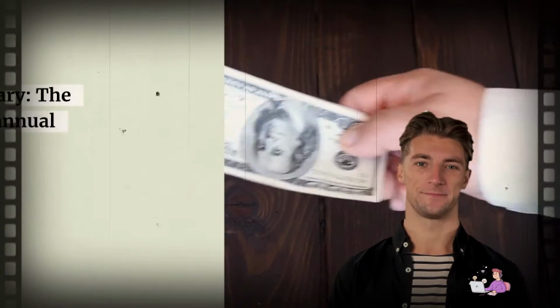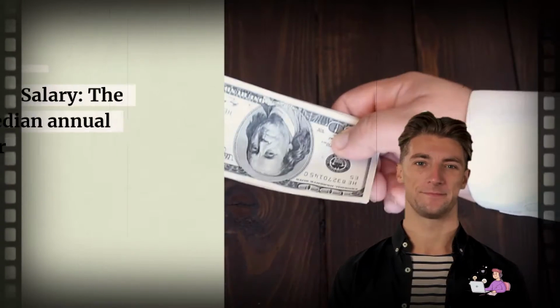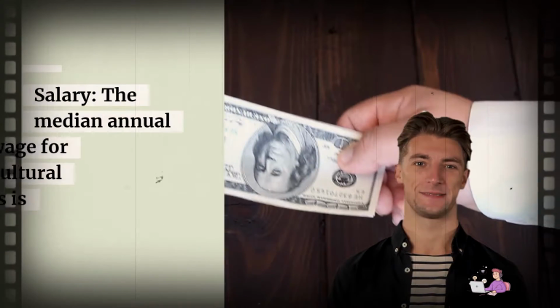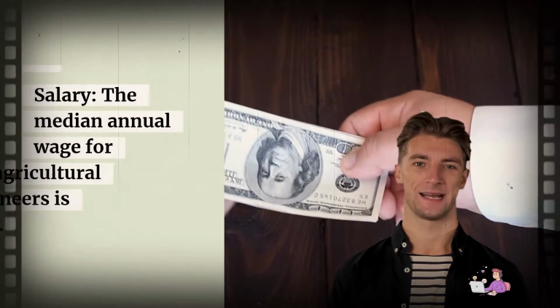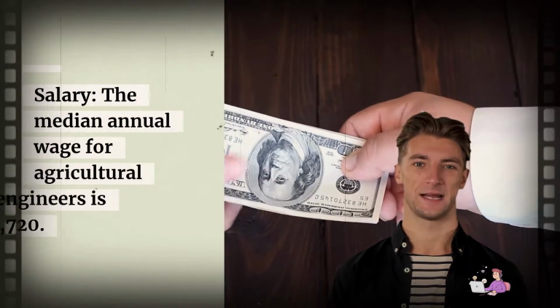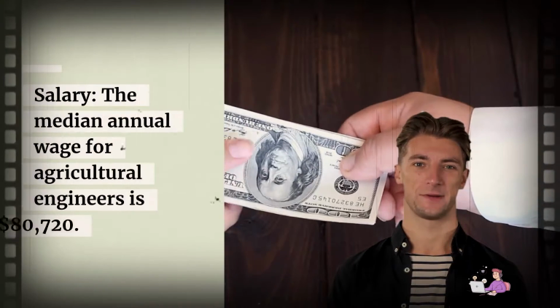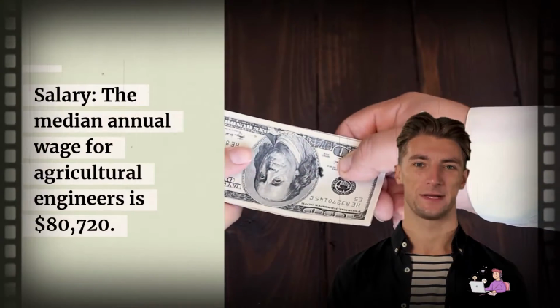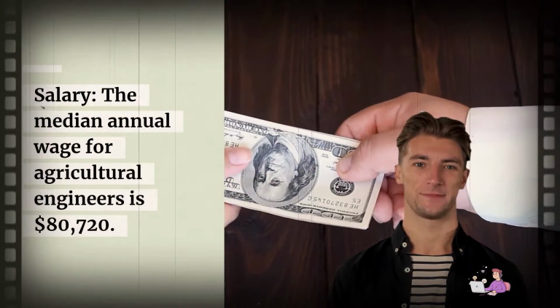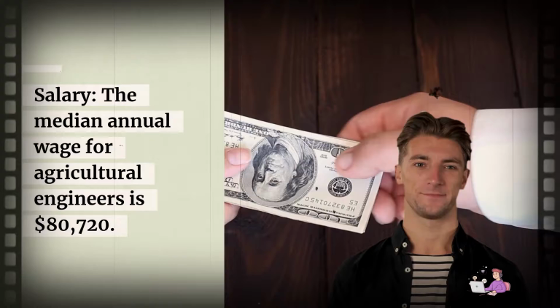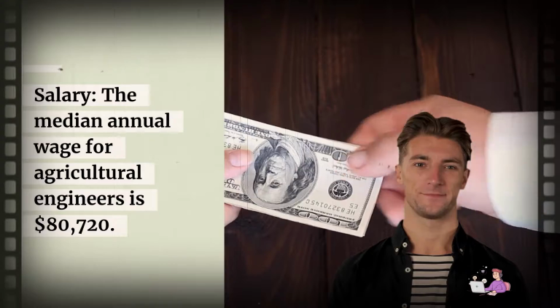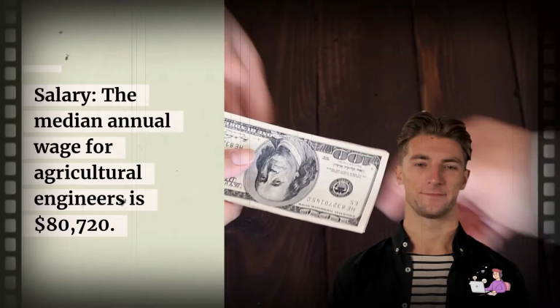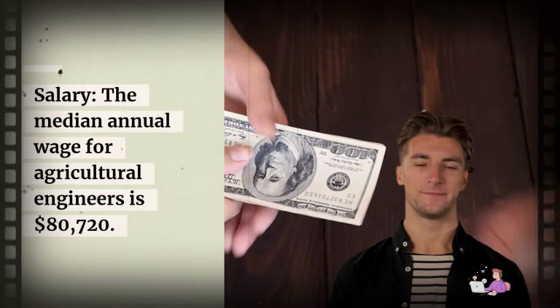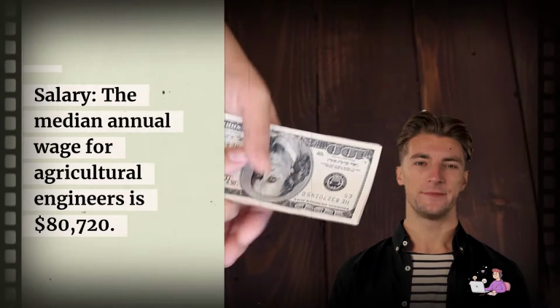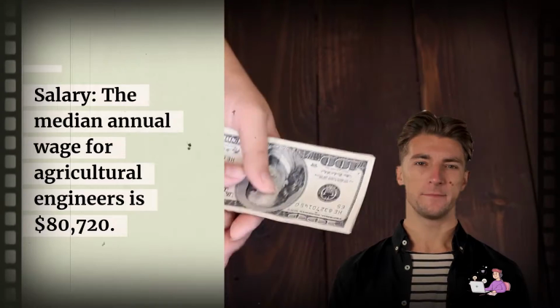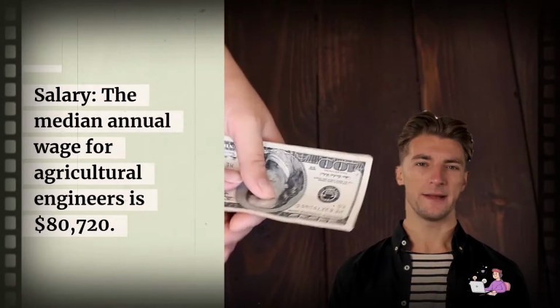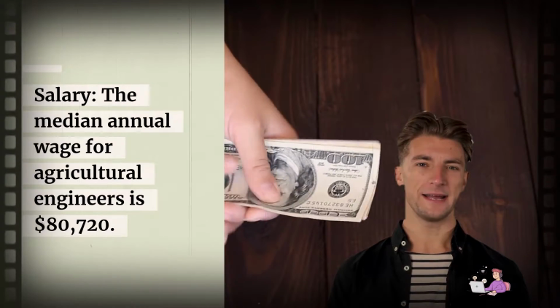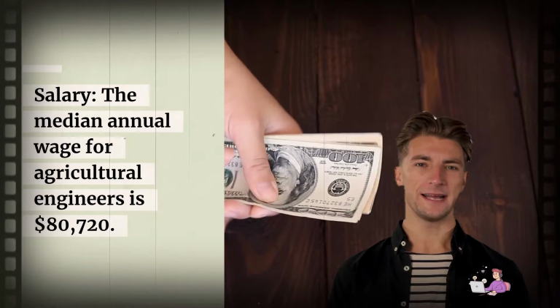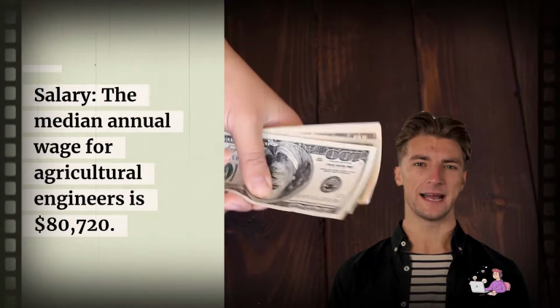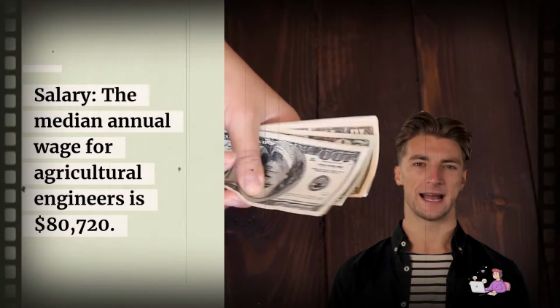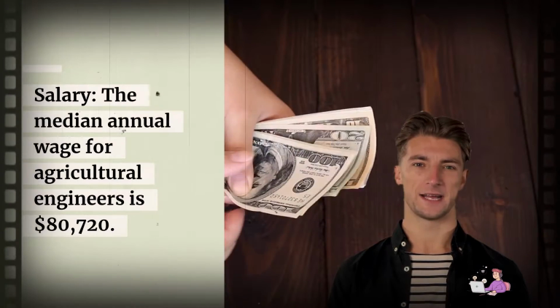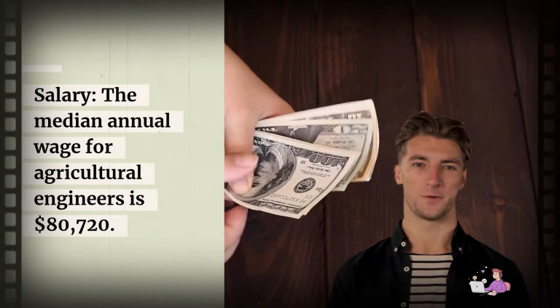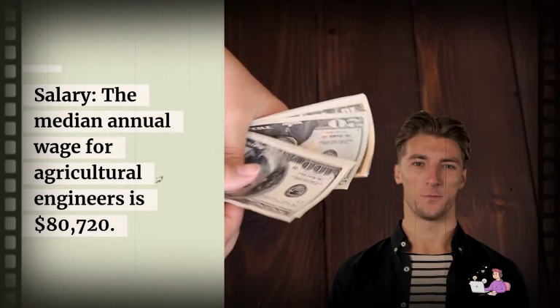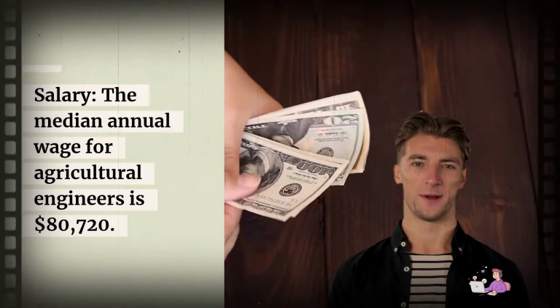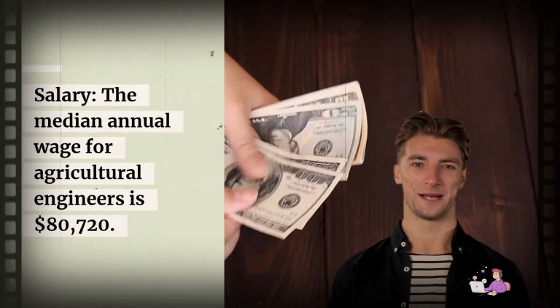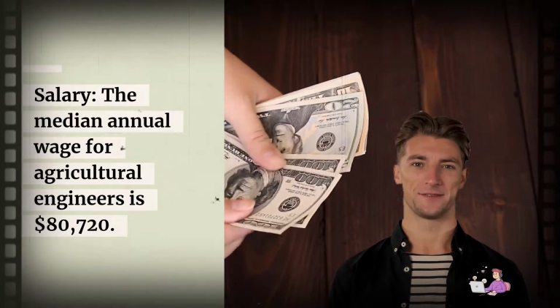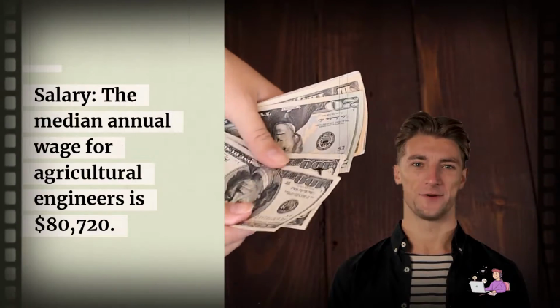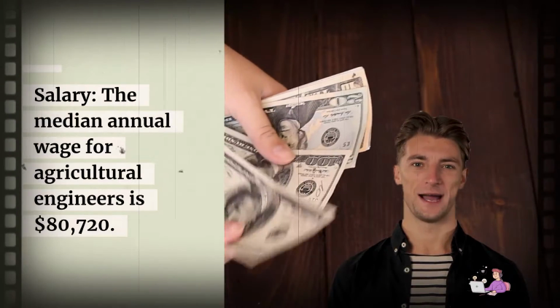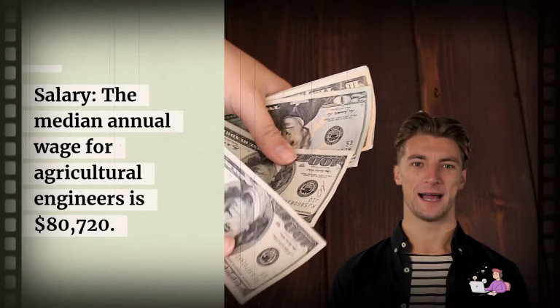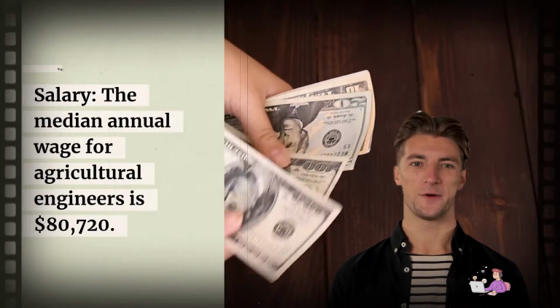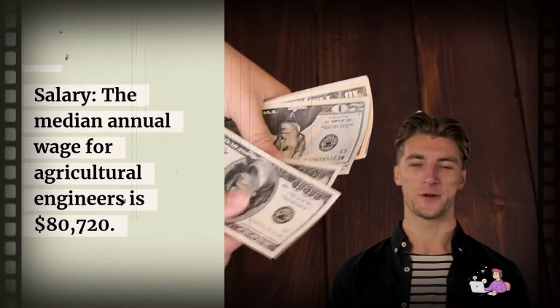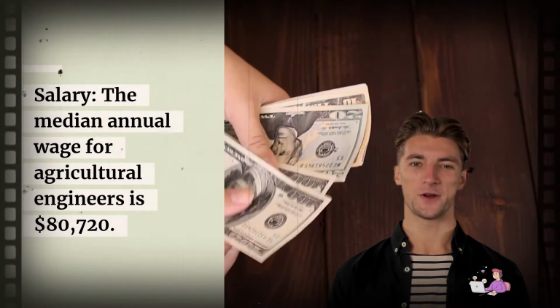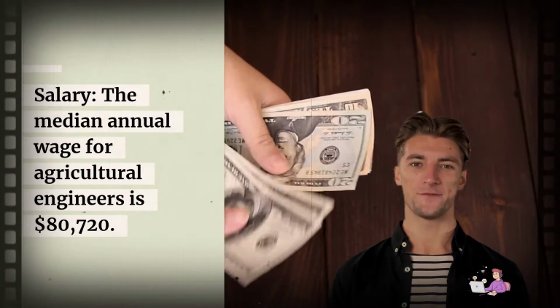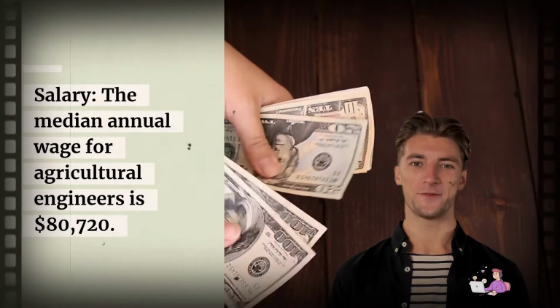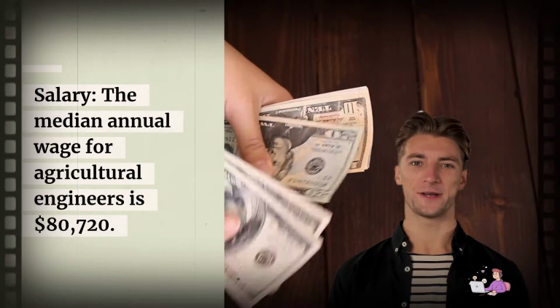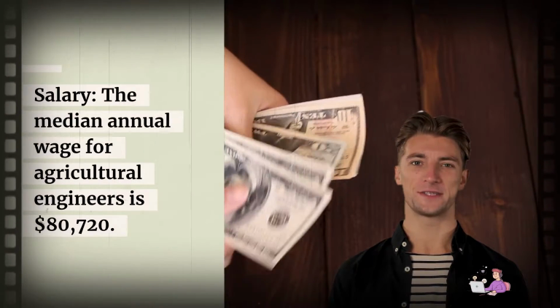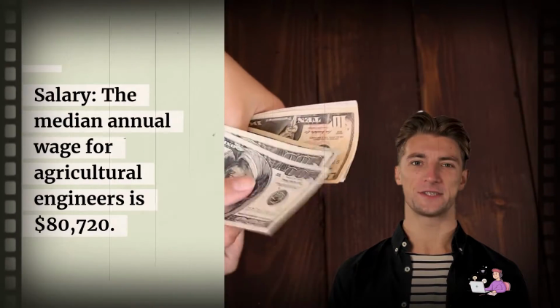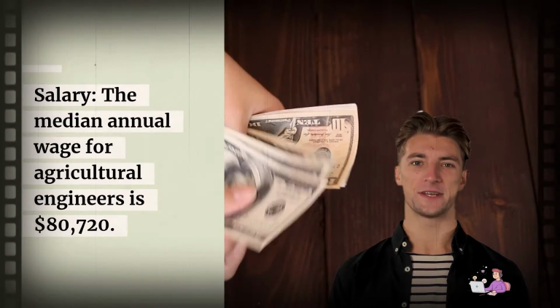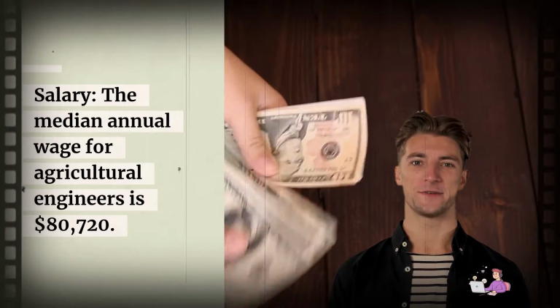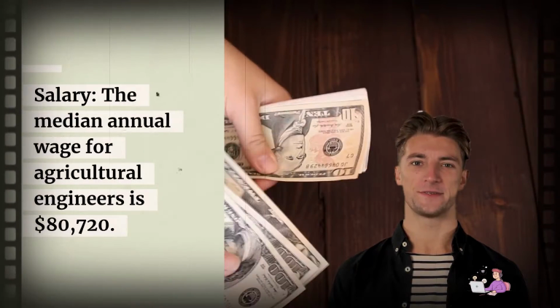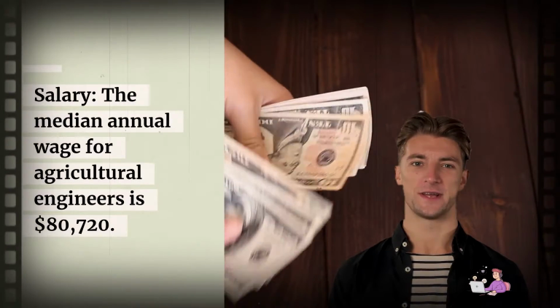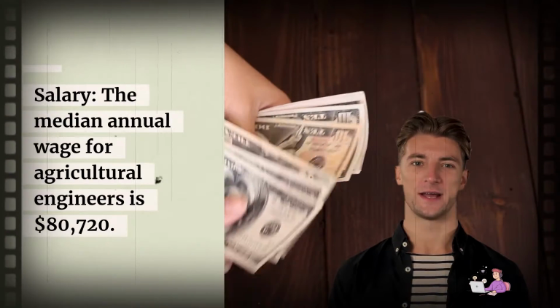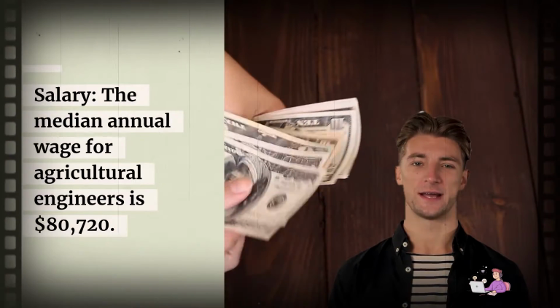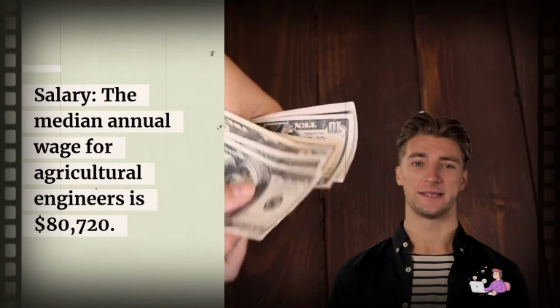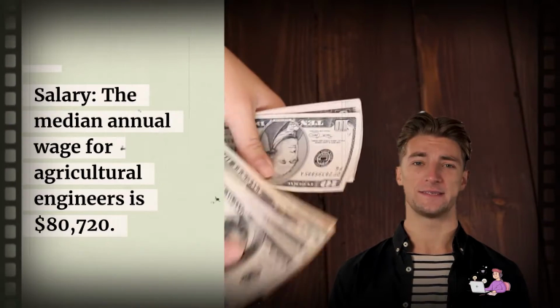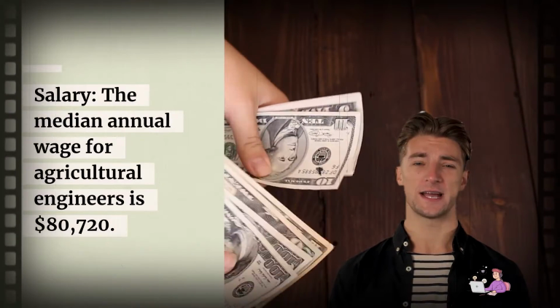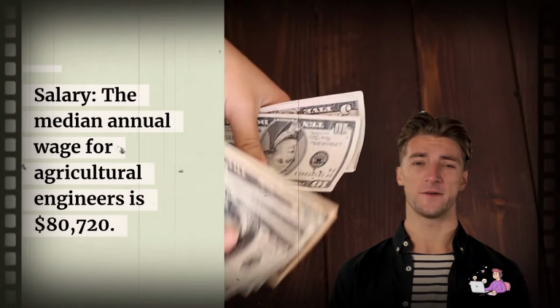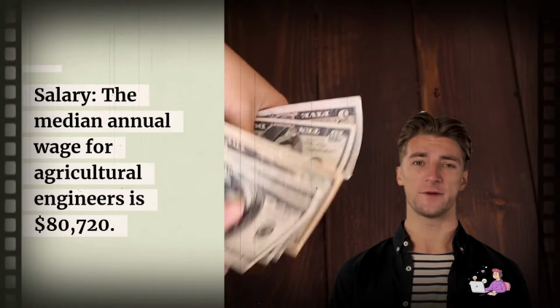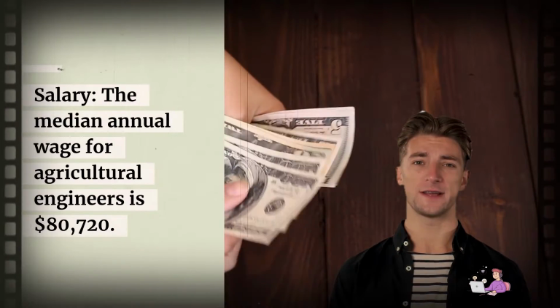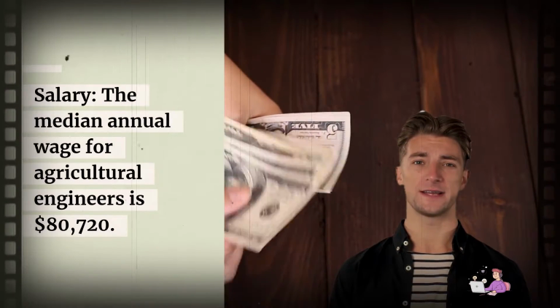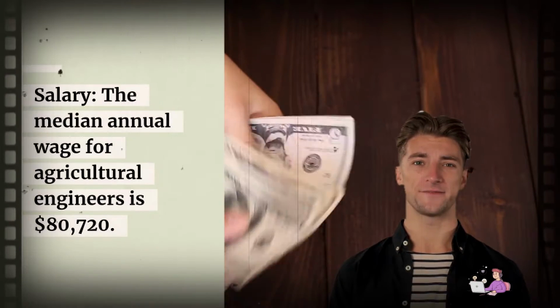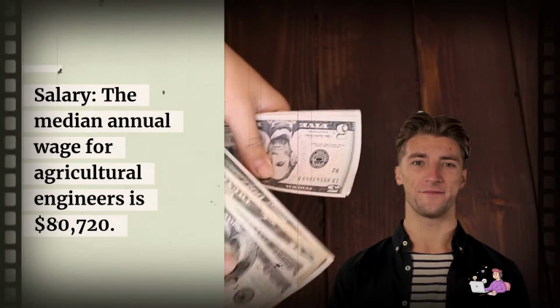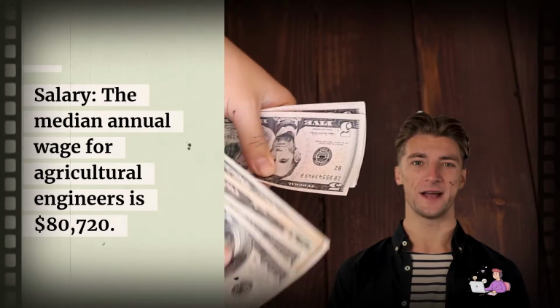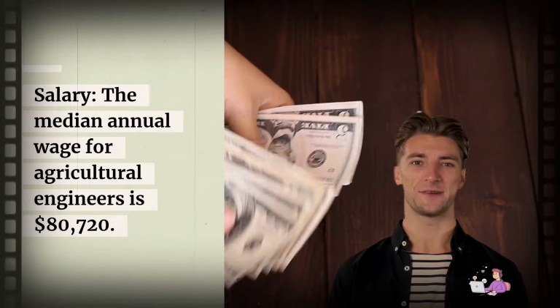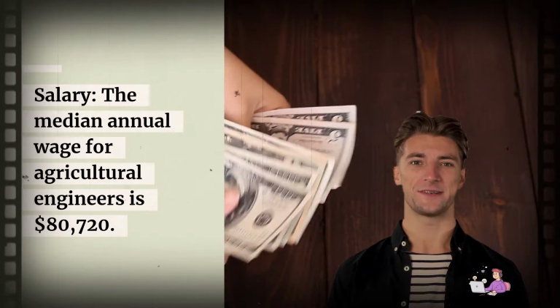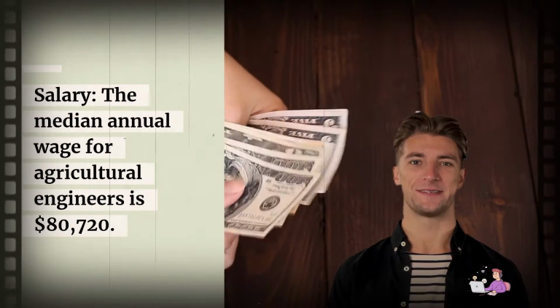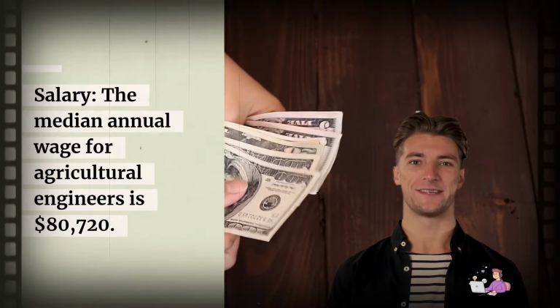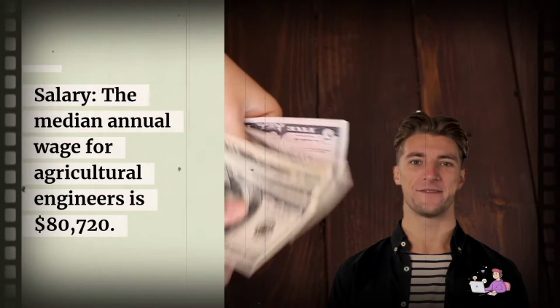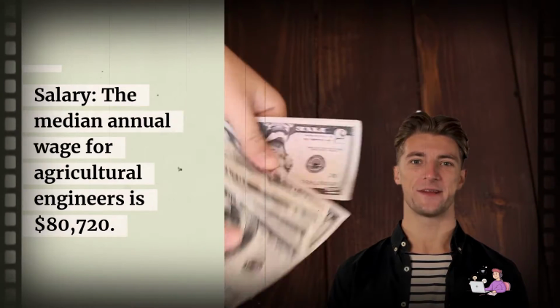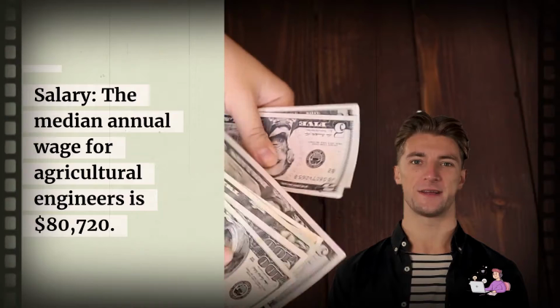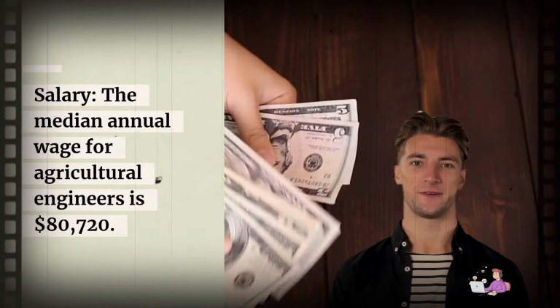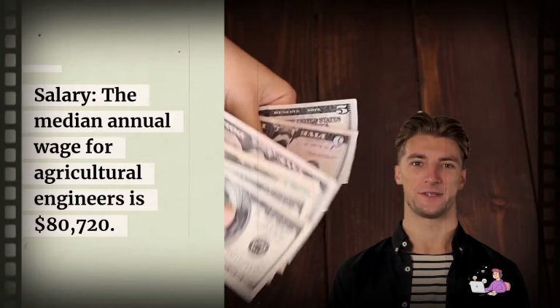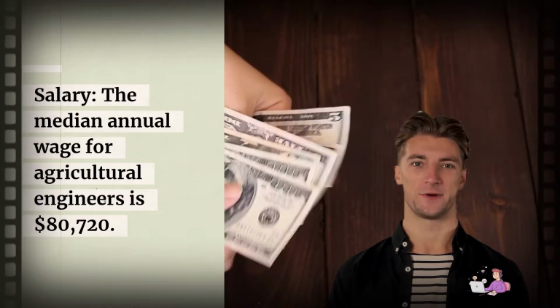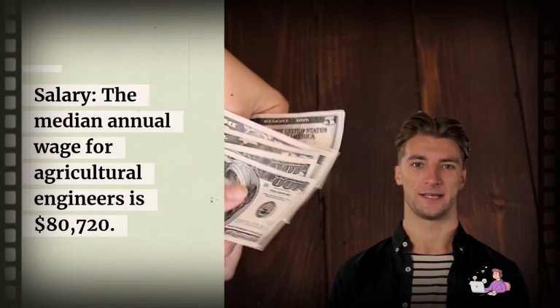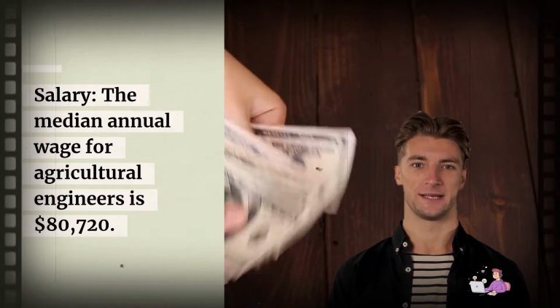Salary. The median annual wage for agricultural engineers is $80,720.